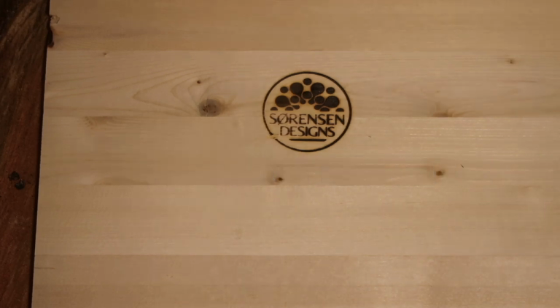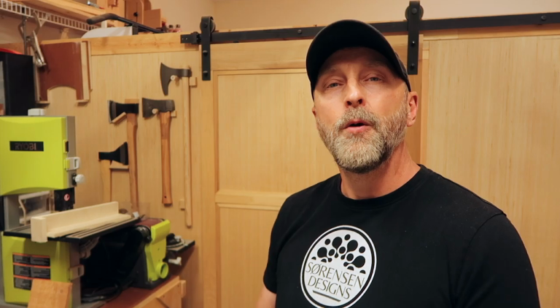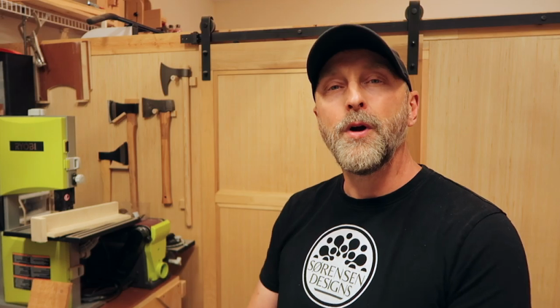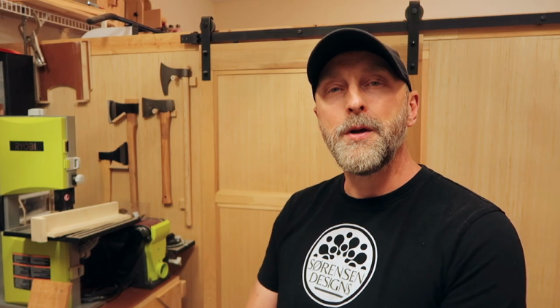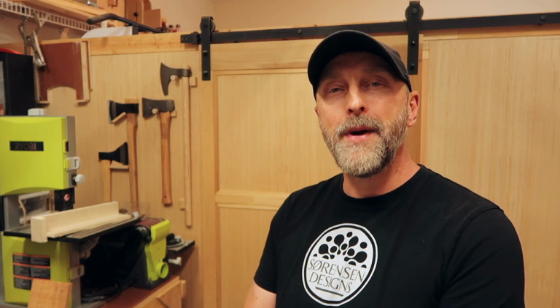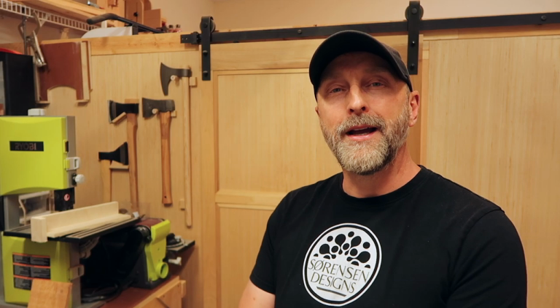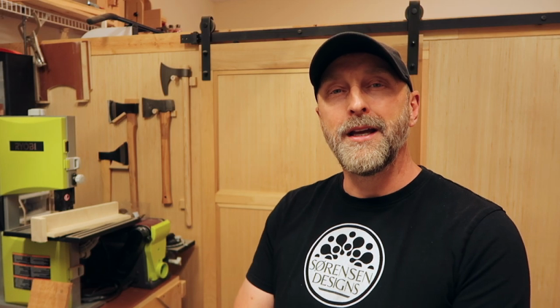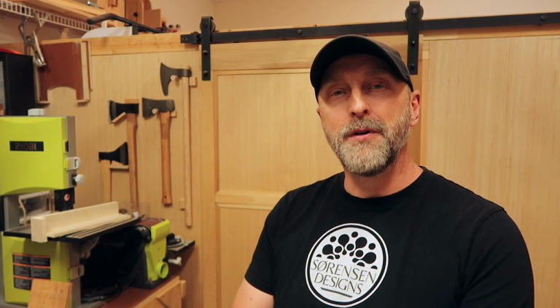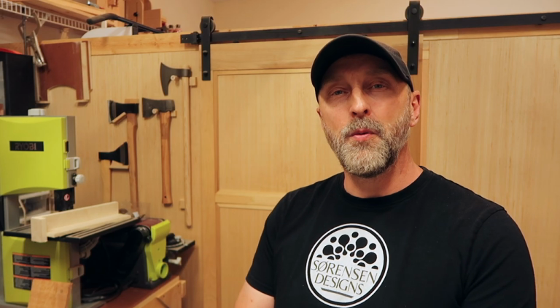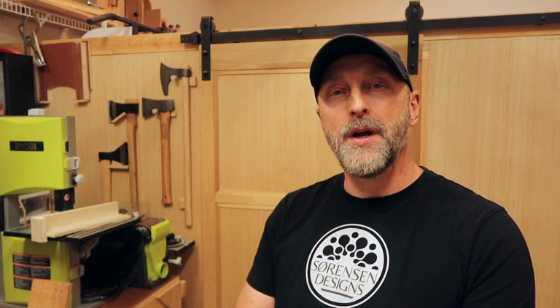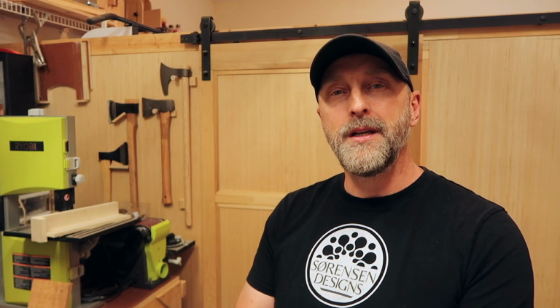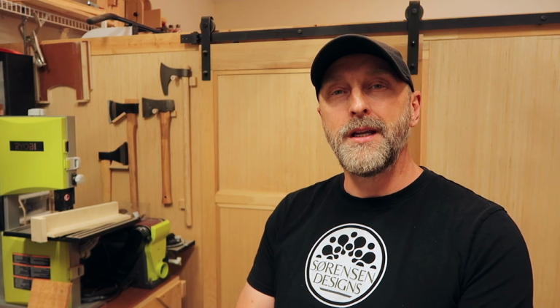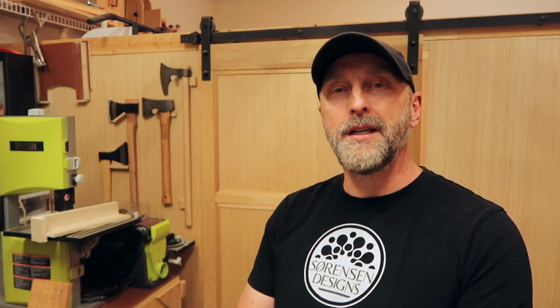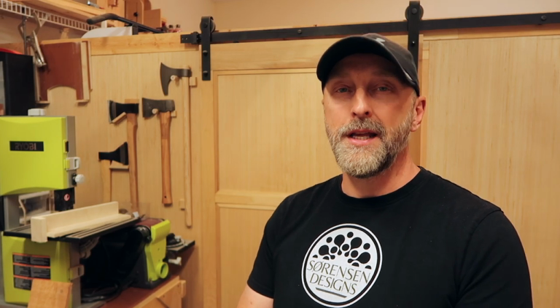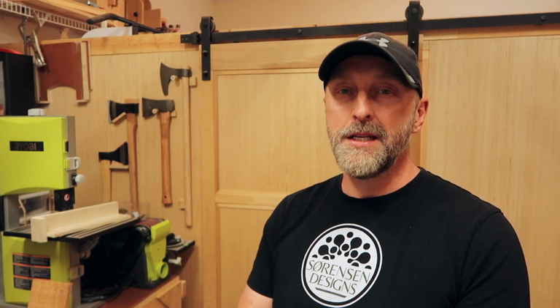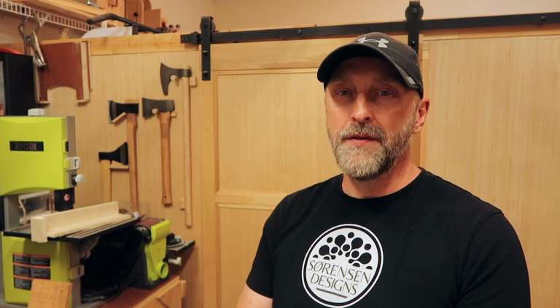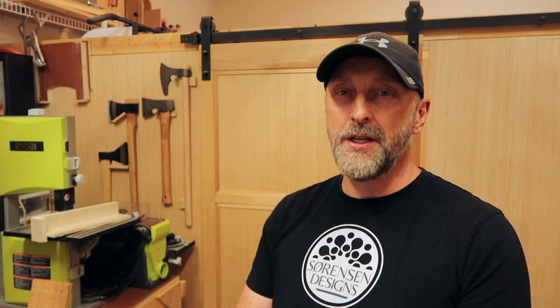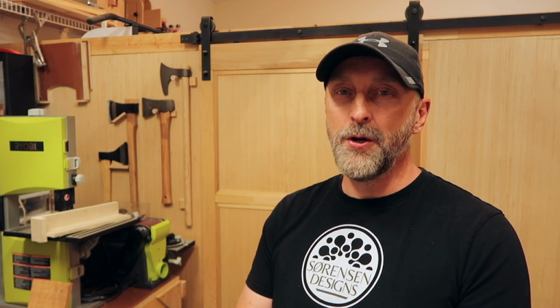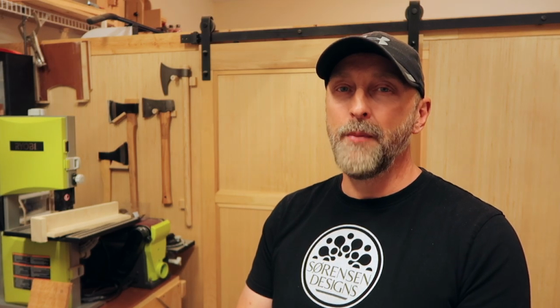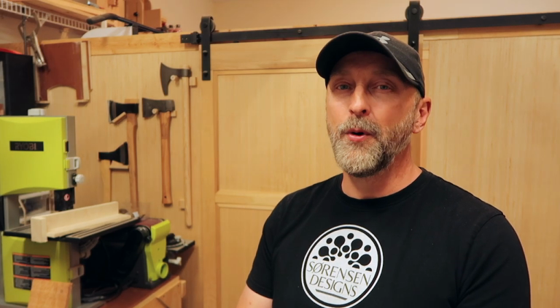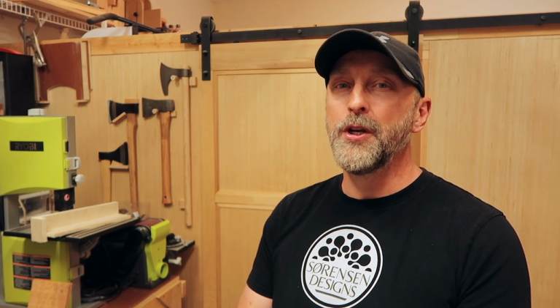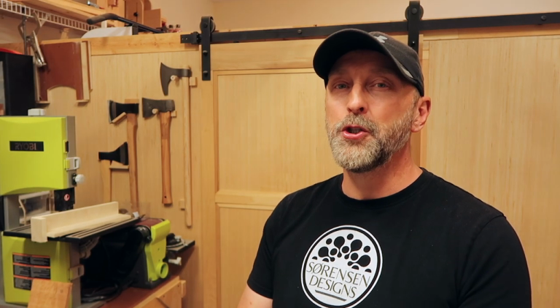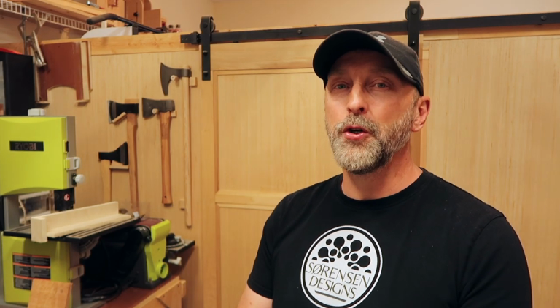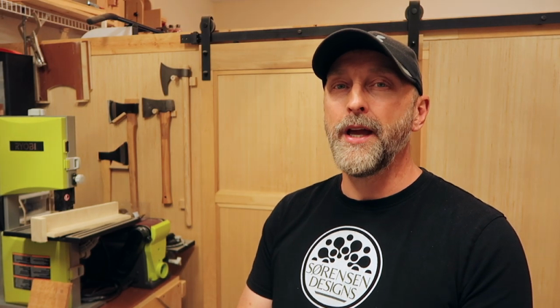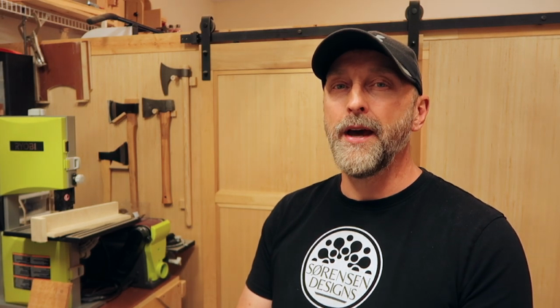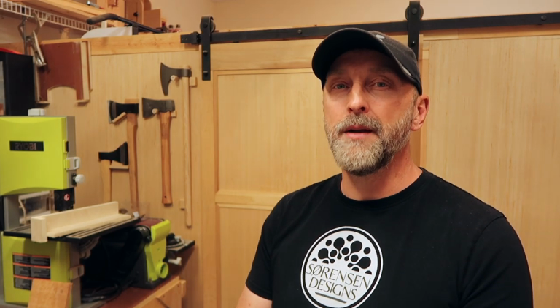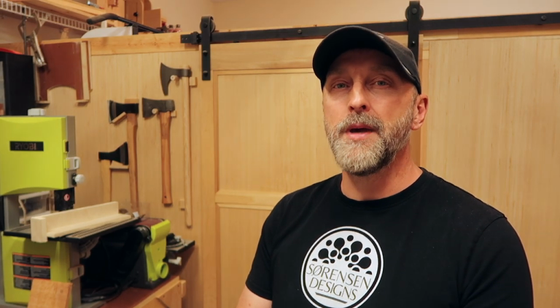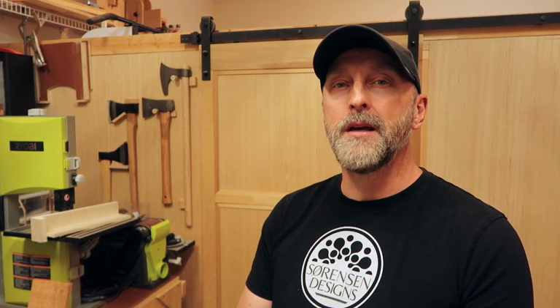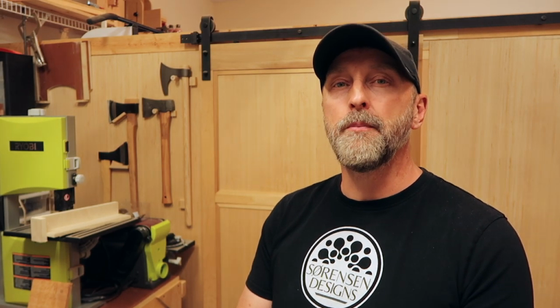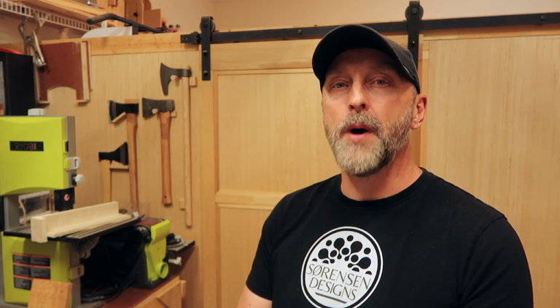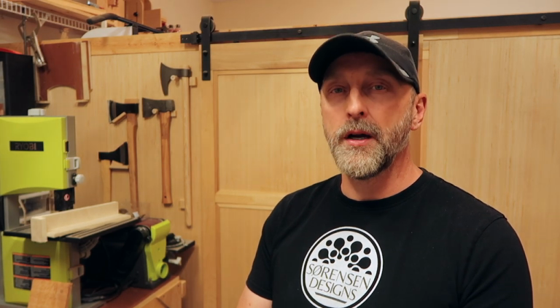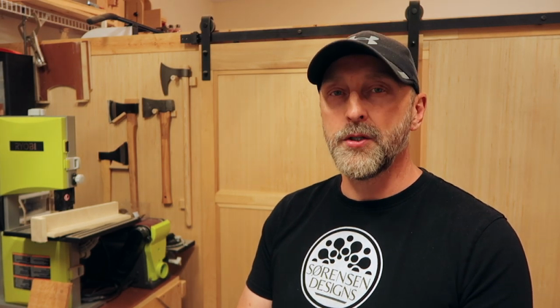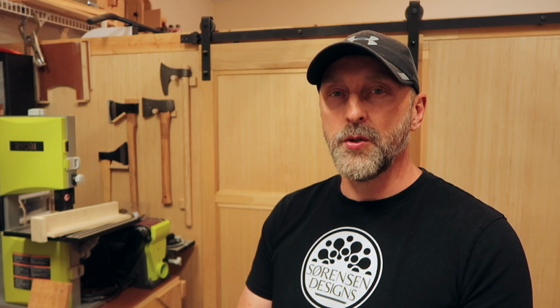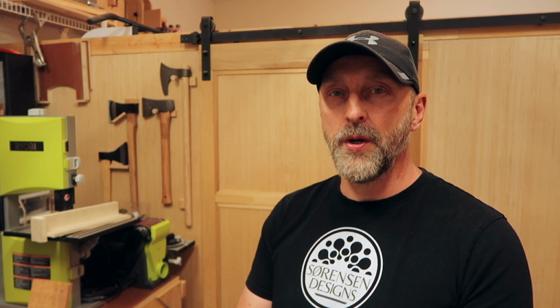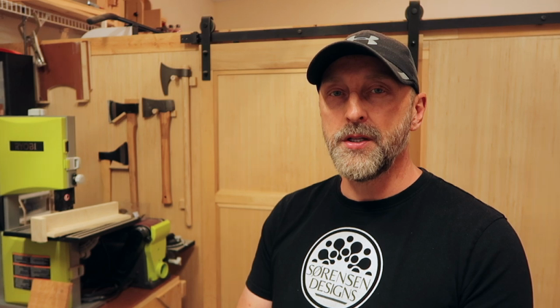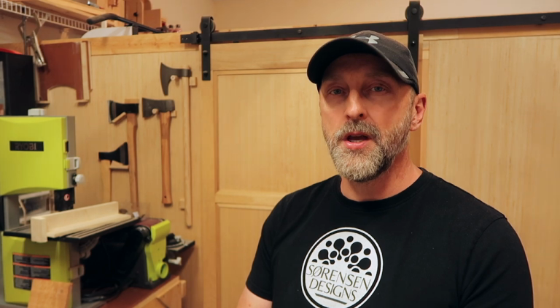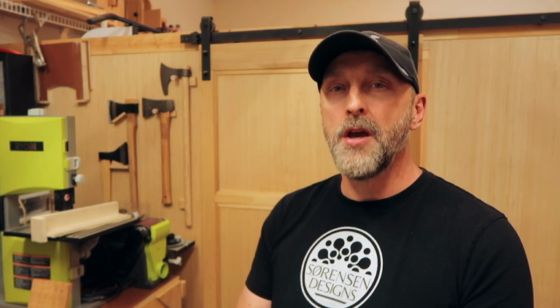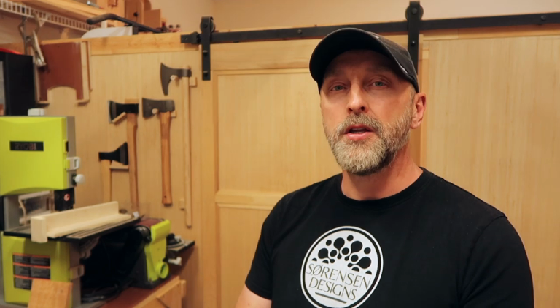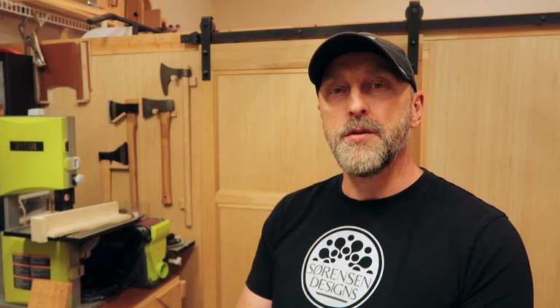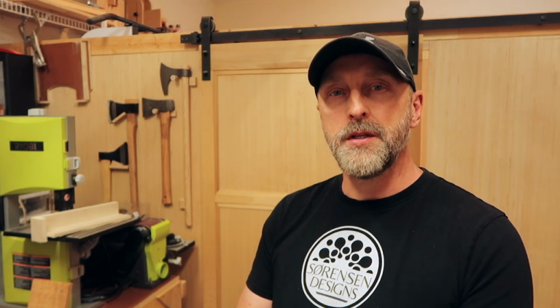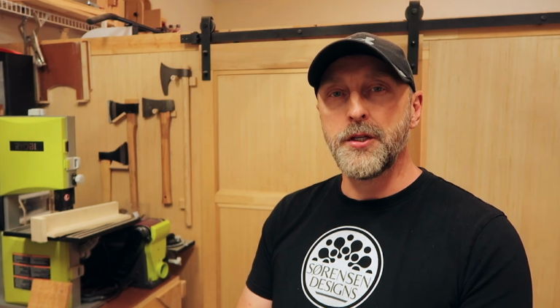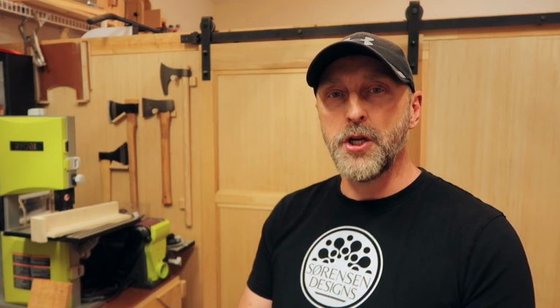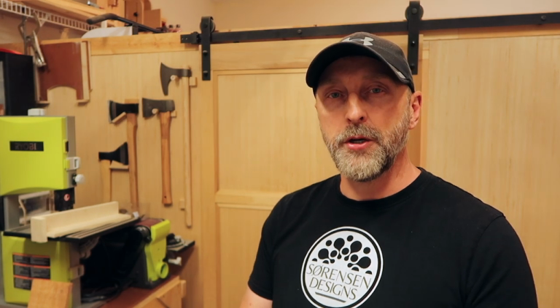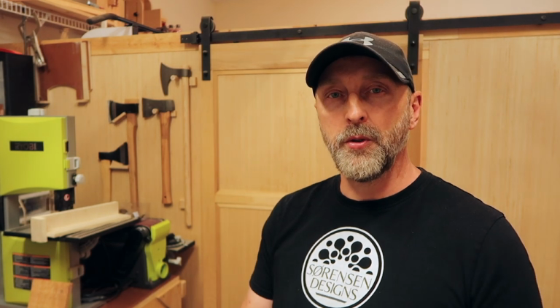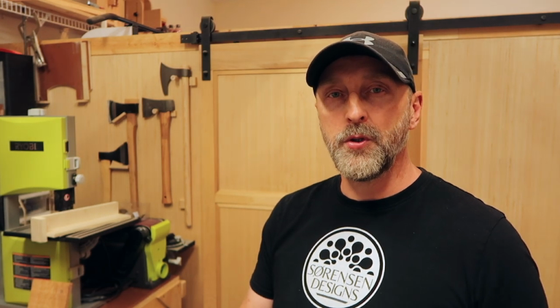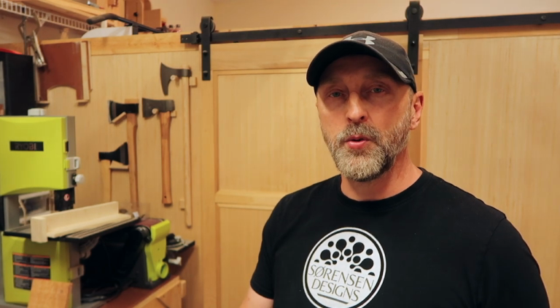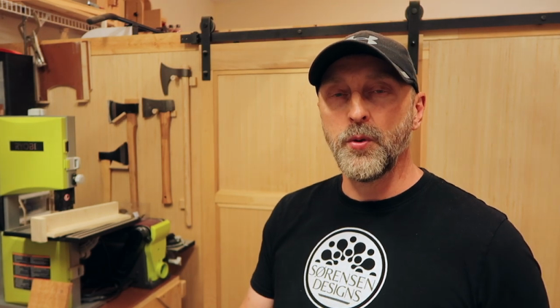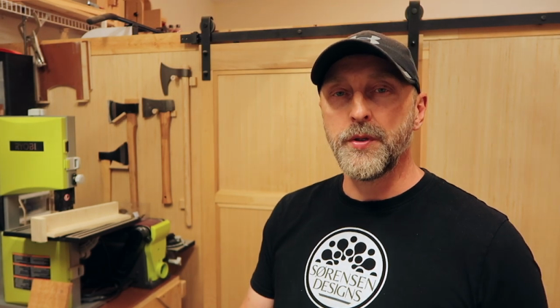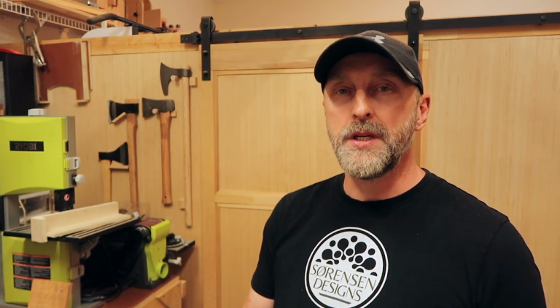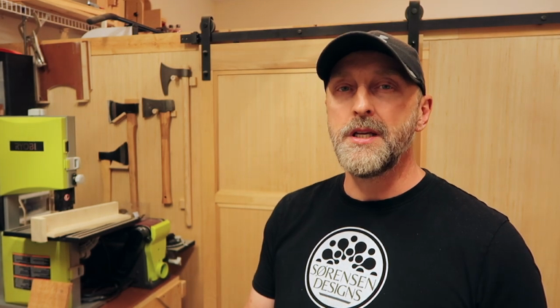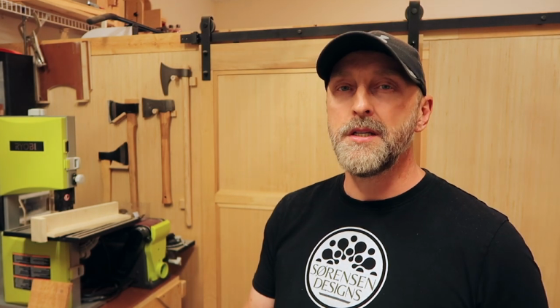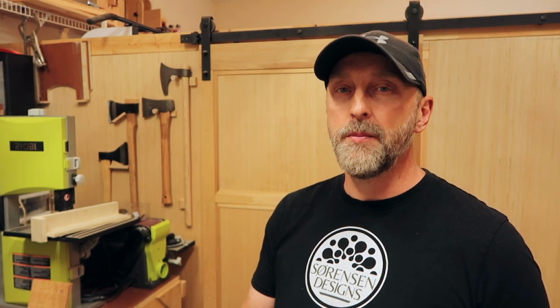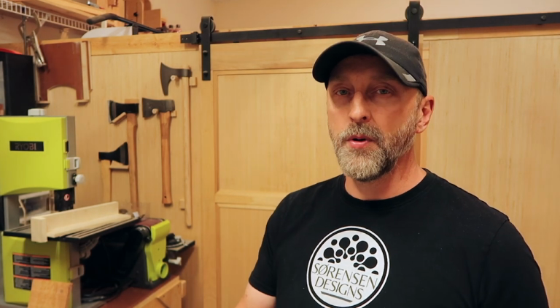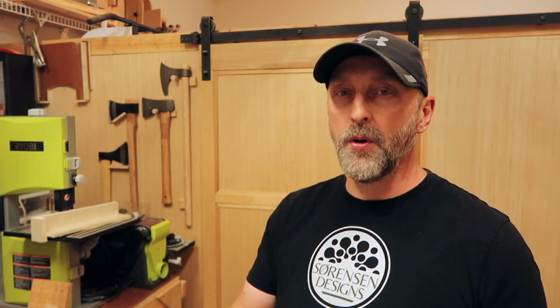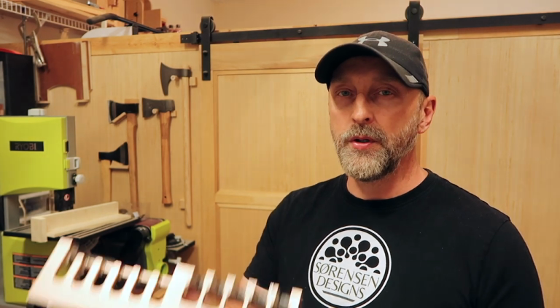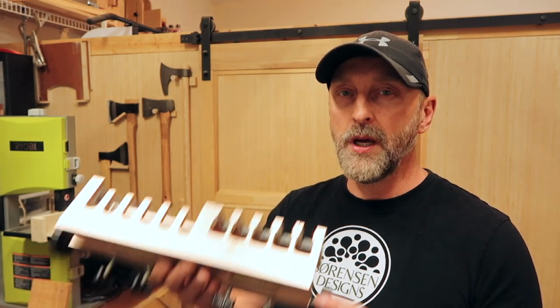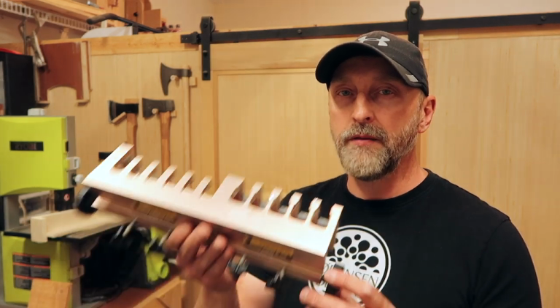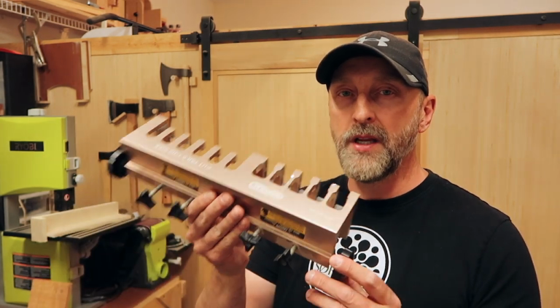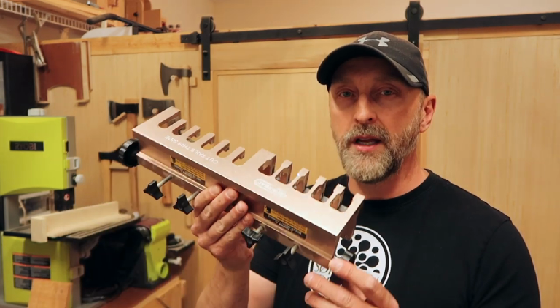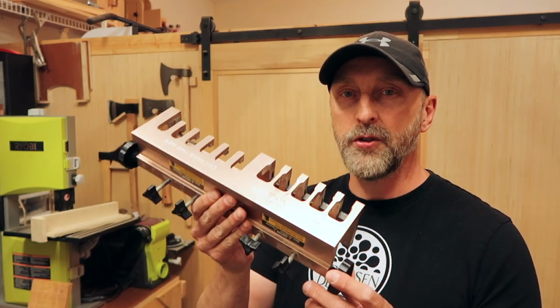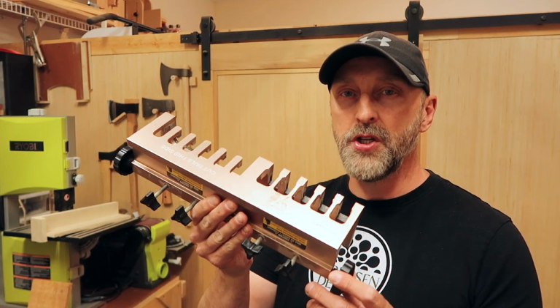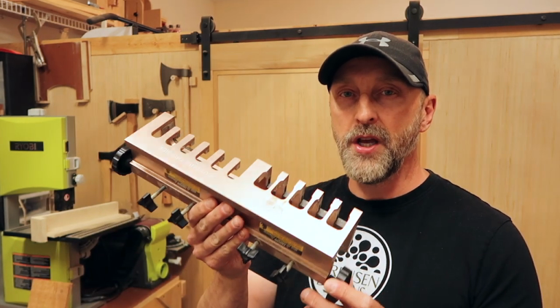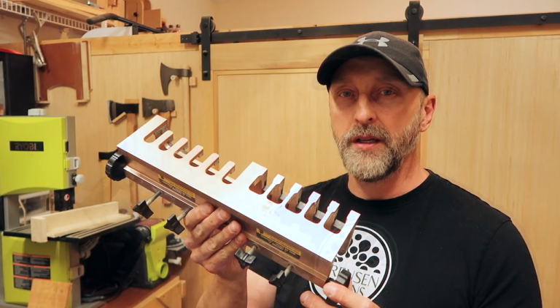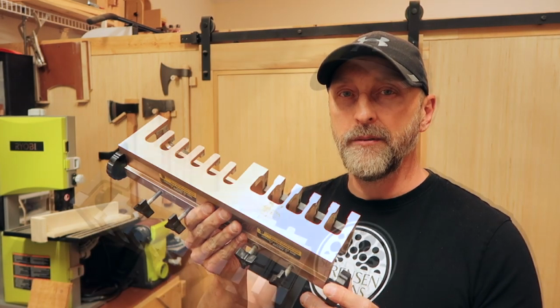Welcome back everyone. In today's video I'm going to show you how to make box joints using the General Tools Easy Pro Dovetail Jig.